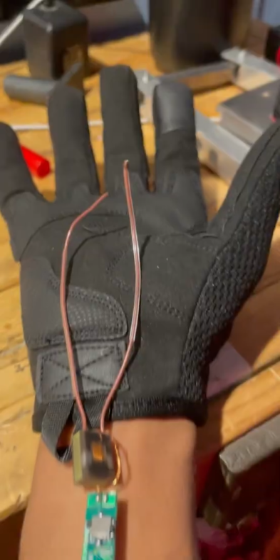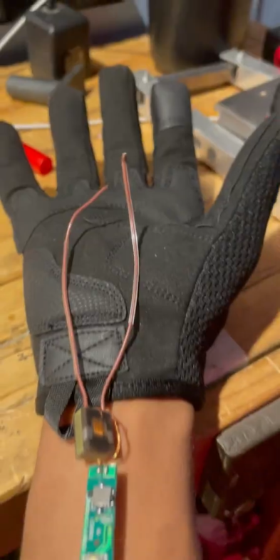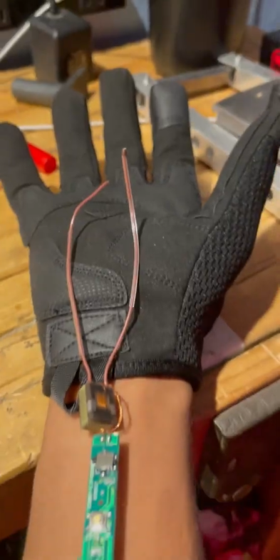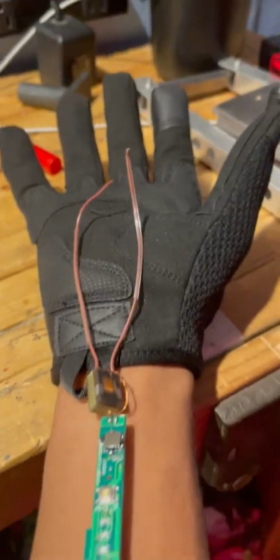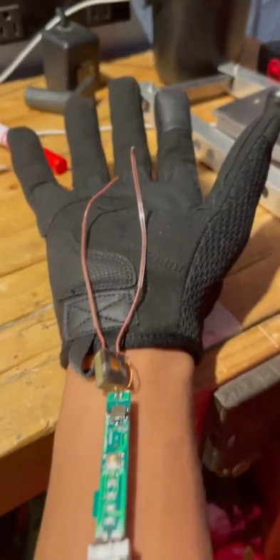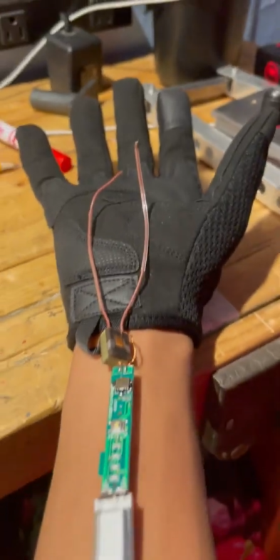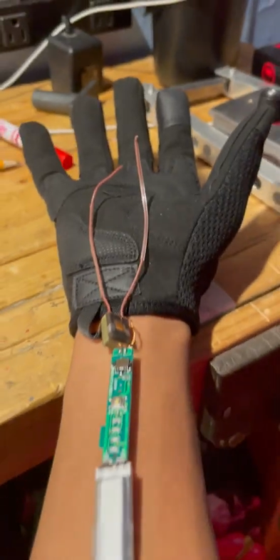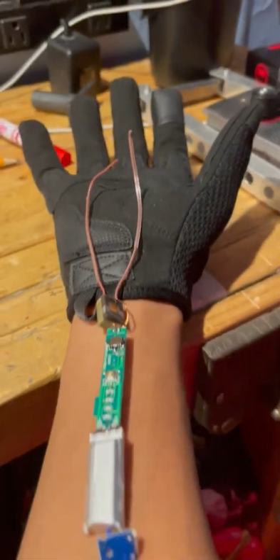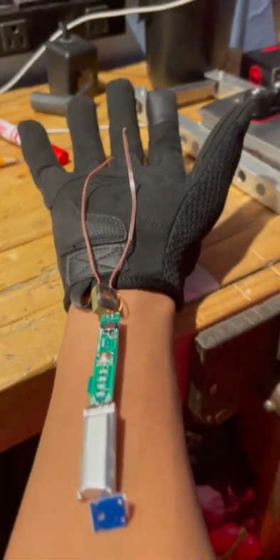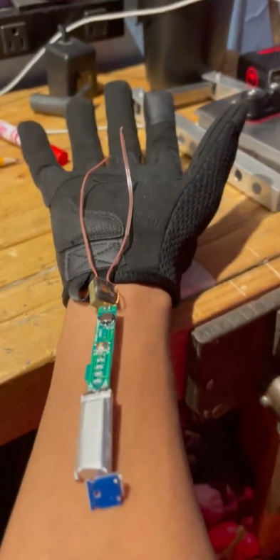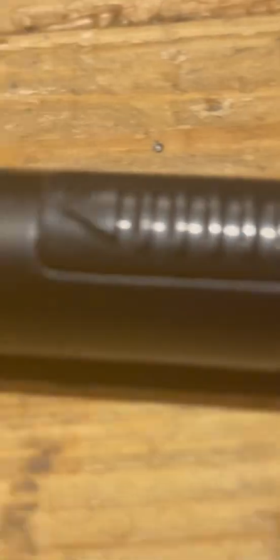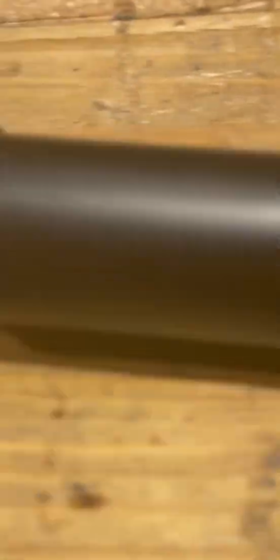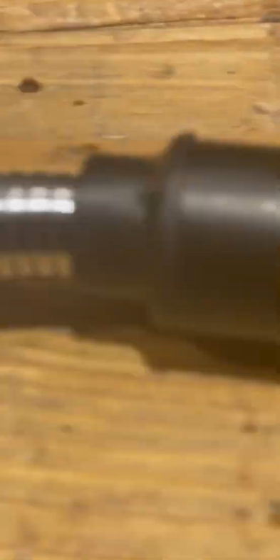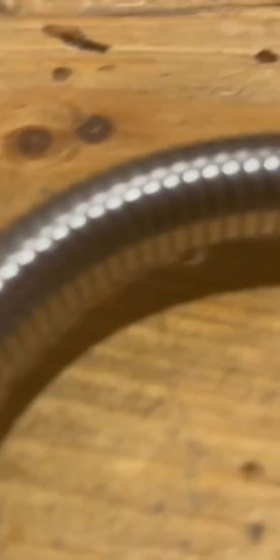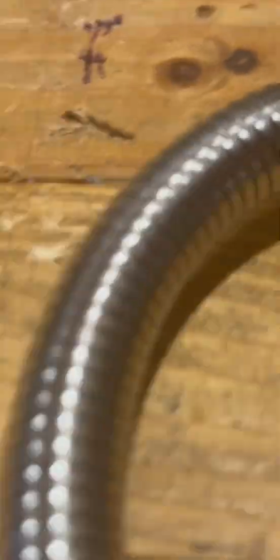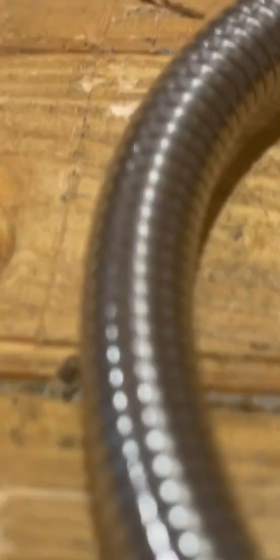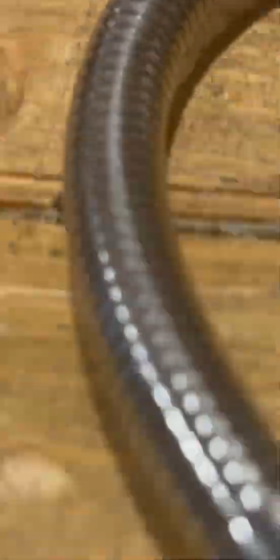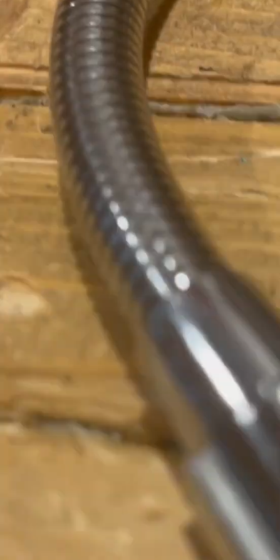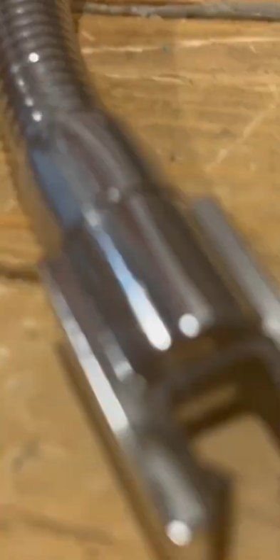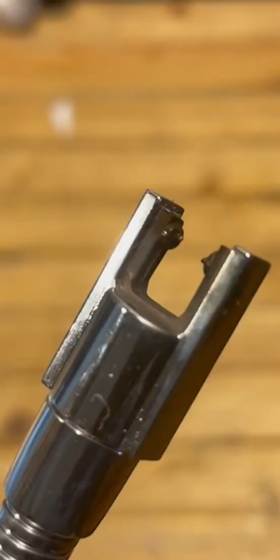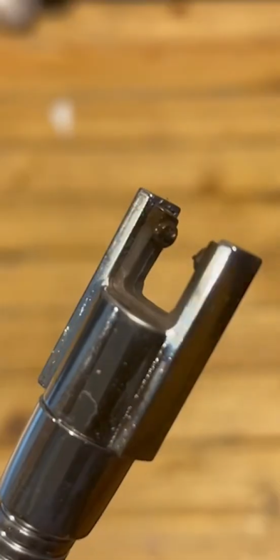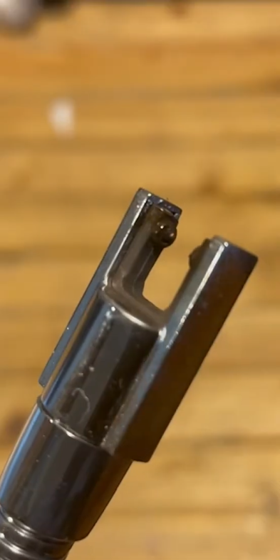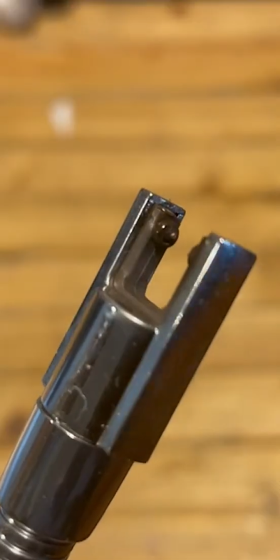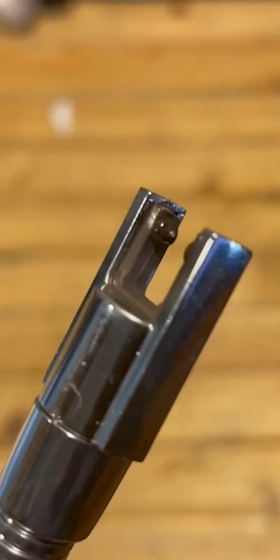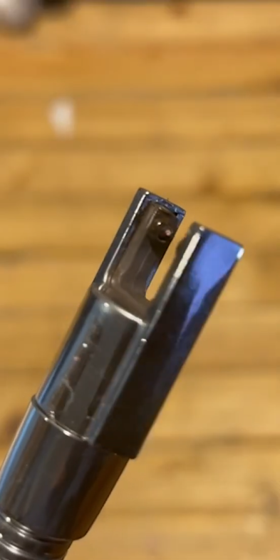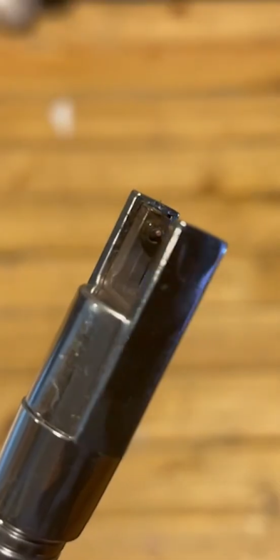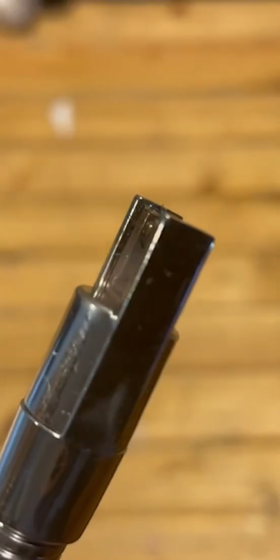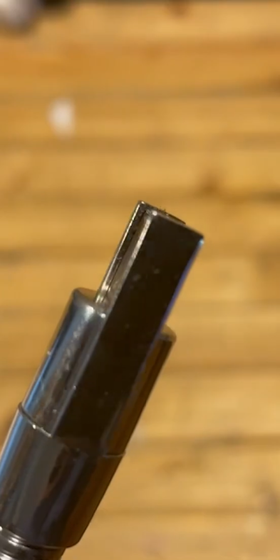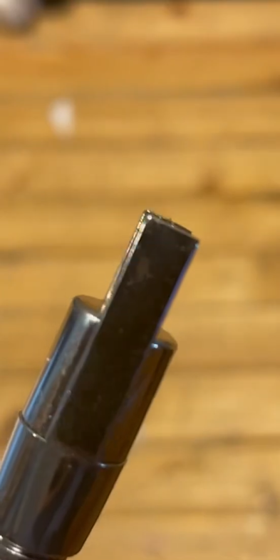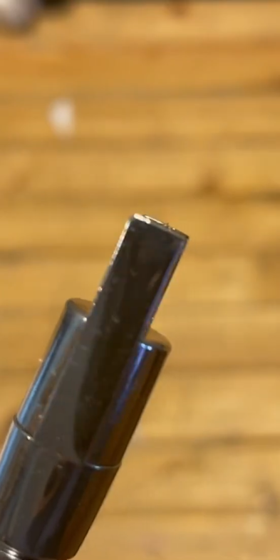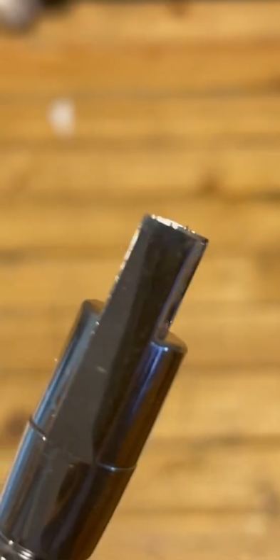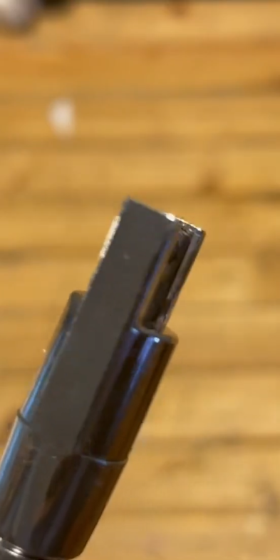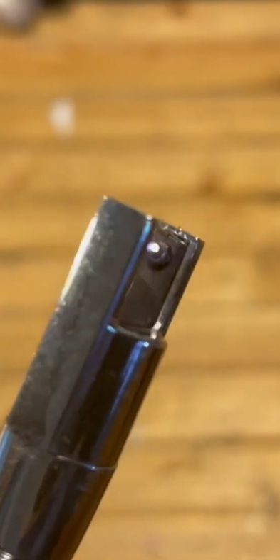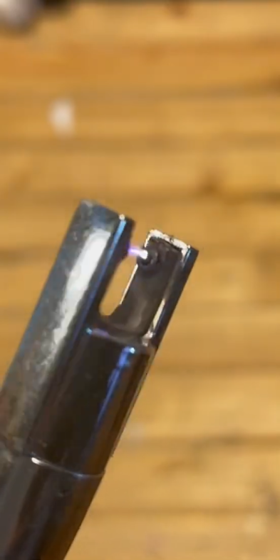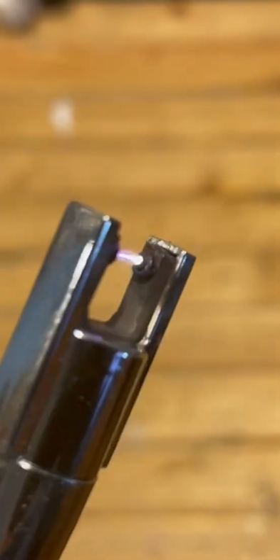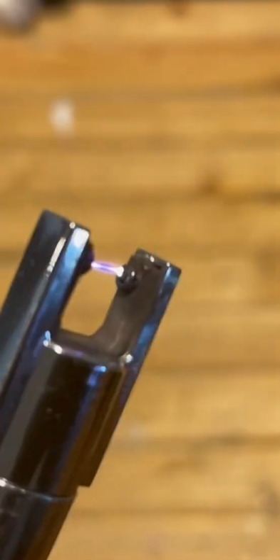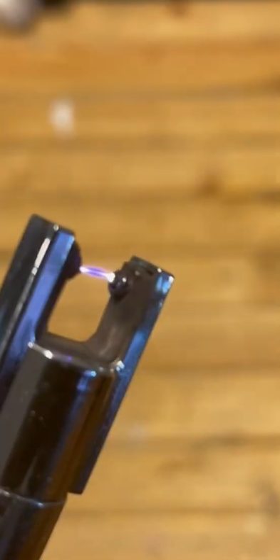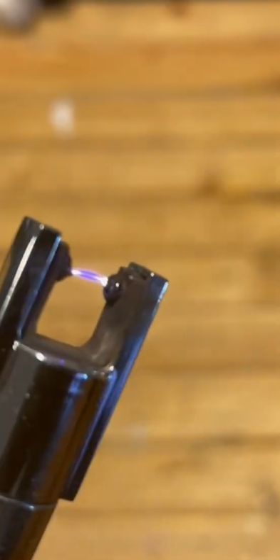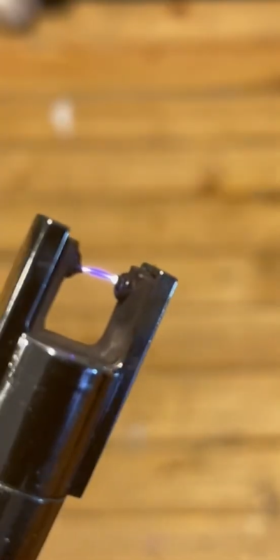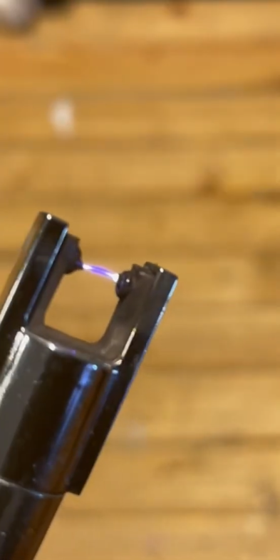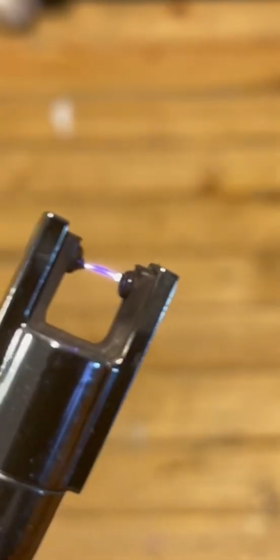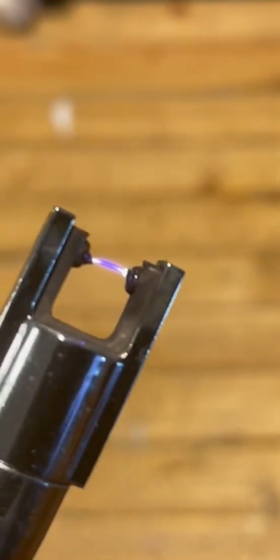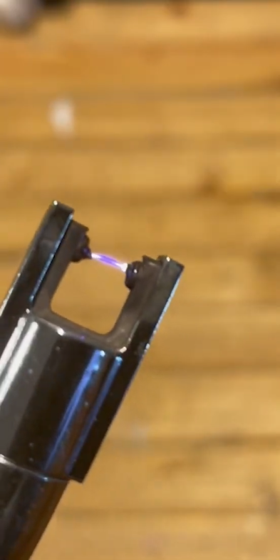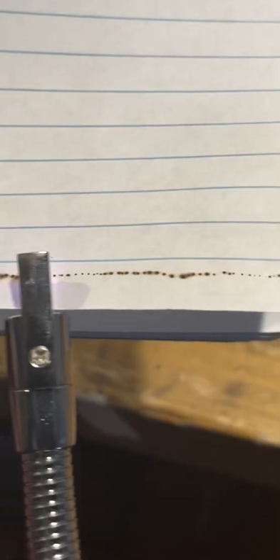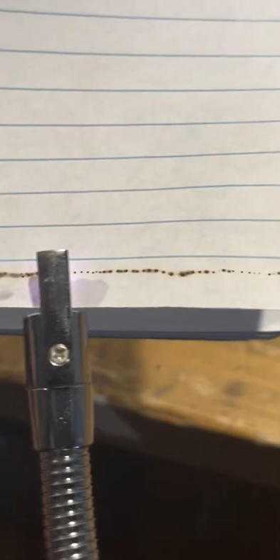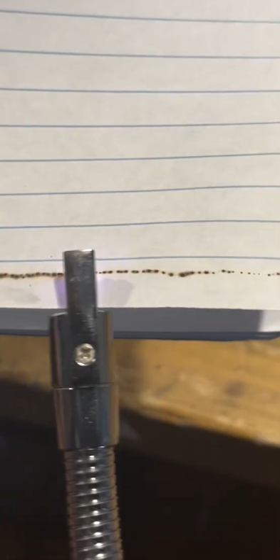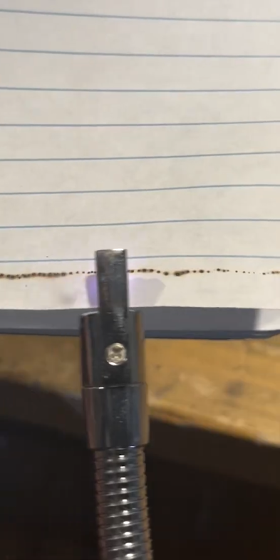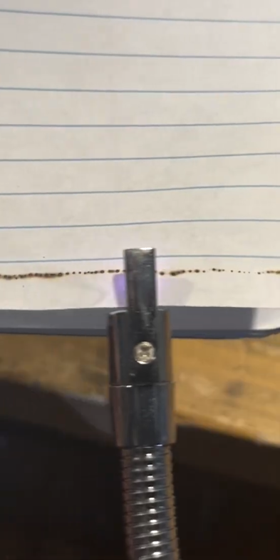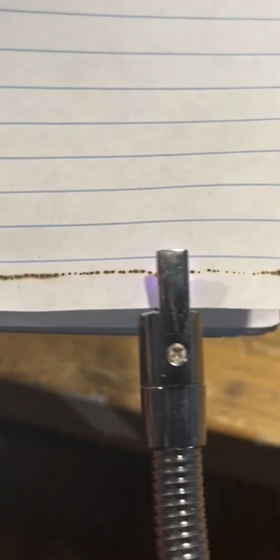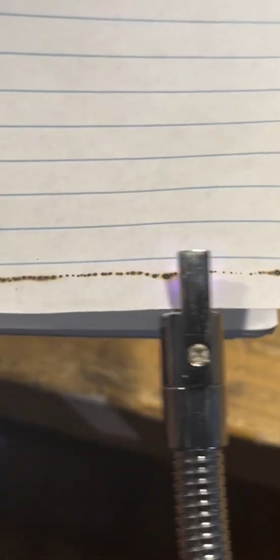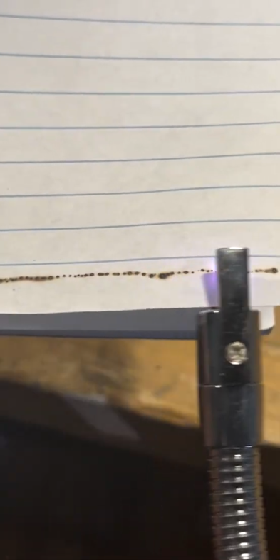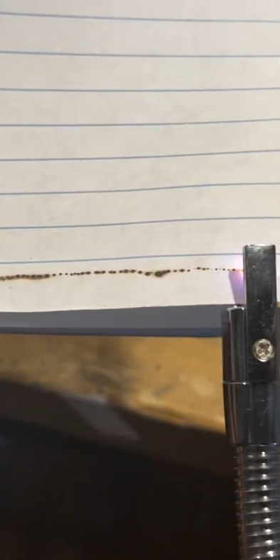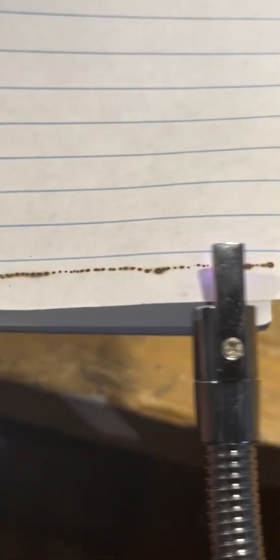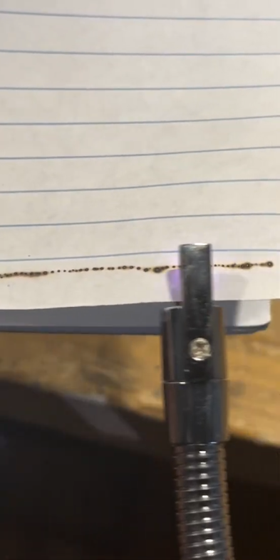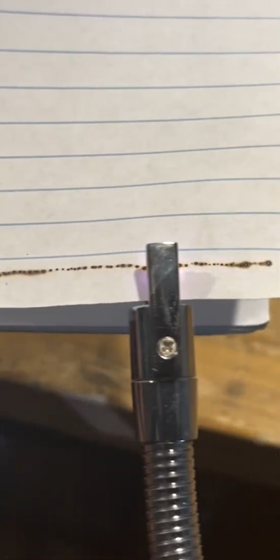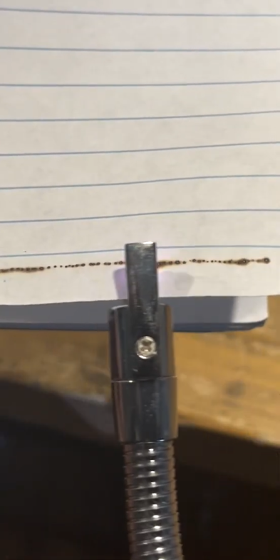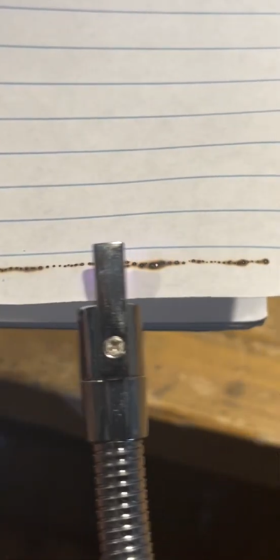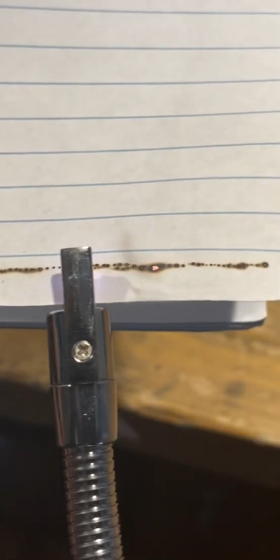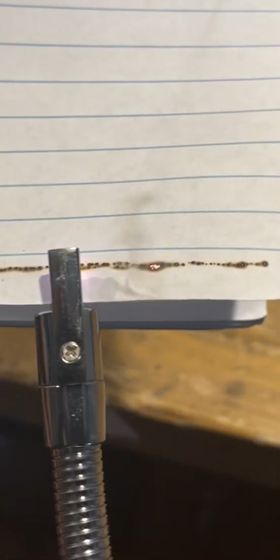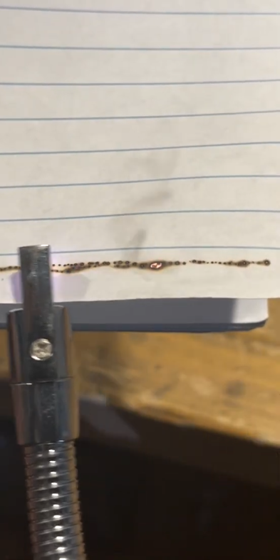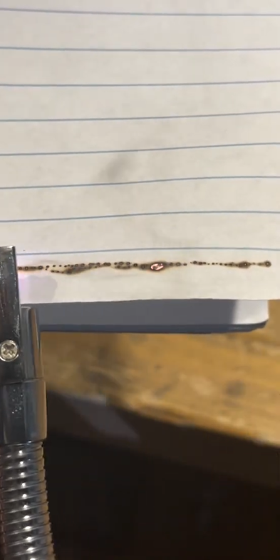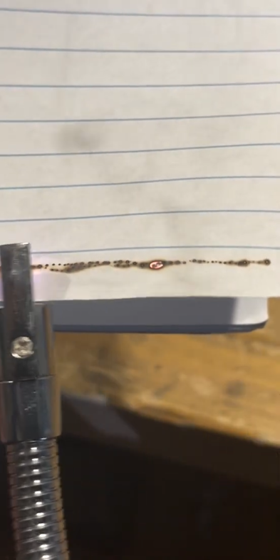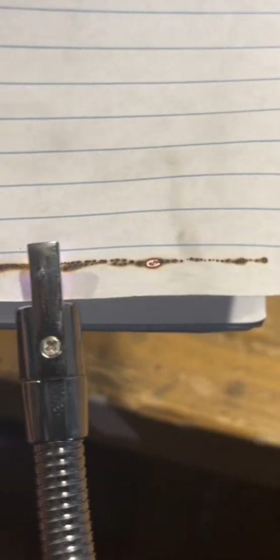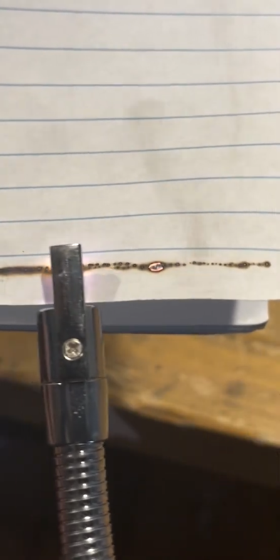For the main source of power, I'm going to be using this arc lighter. By dumping a bunch of current in between these two electrodes, it creates a high heat beam of electrons used to start fires.